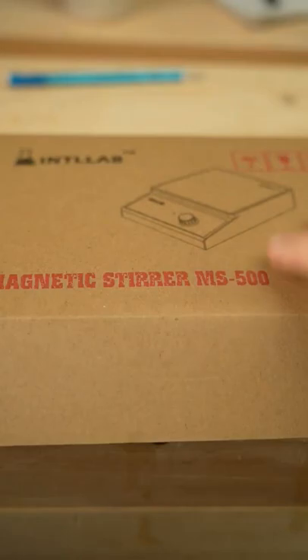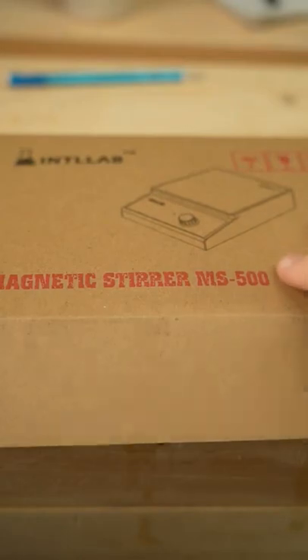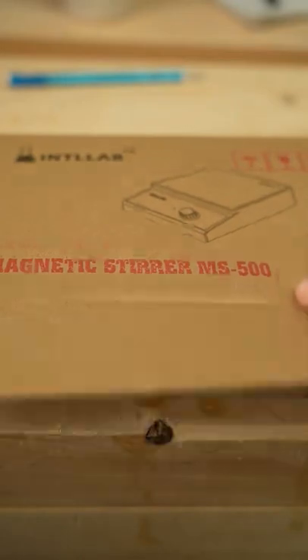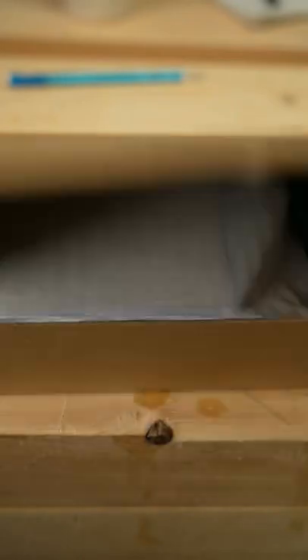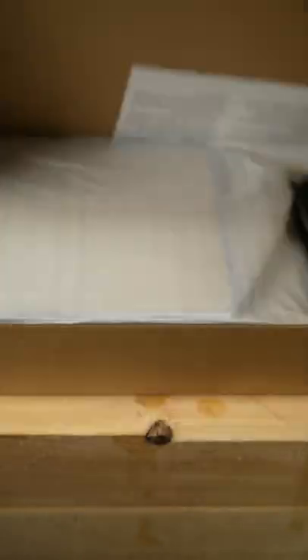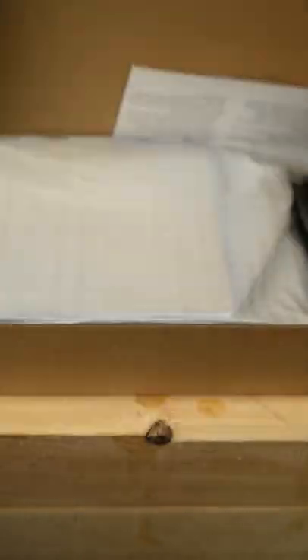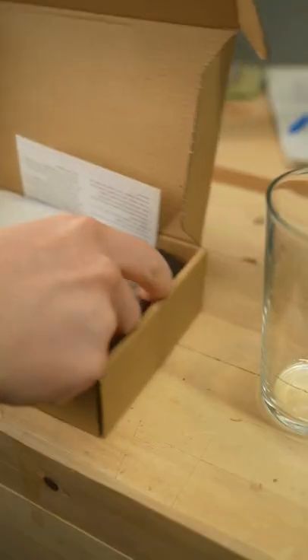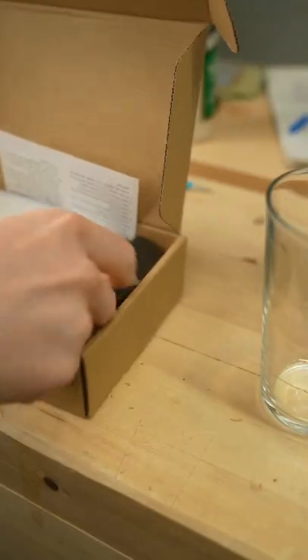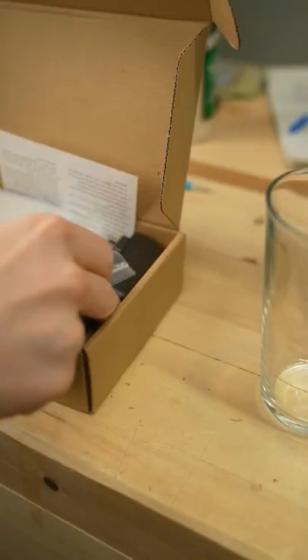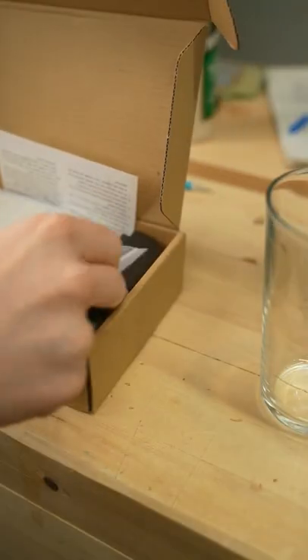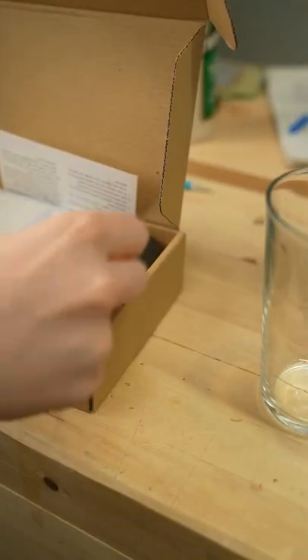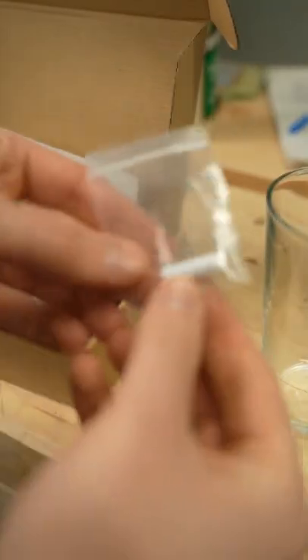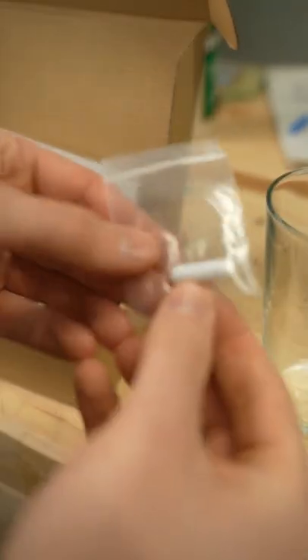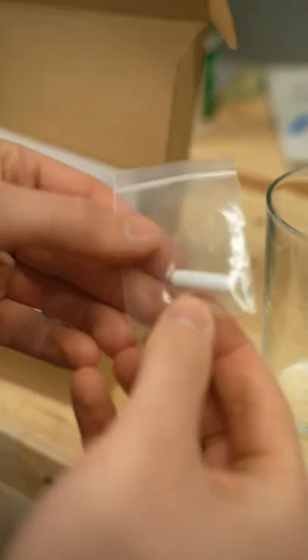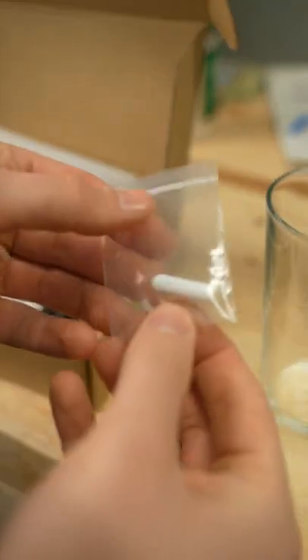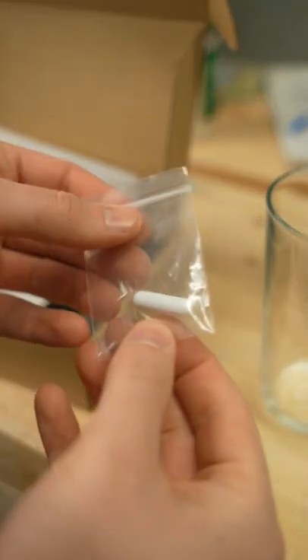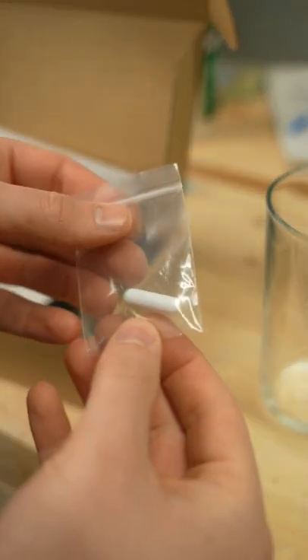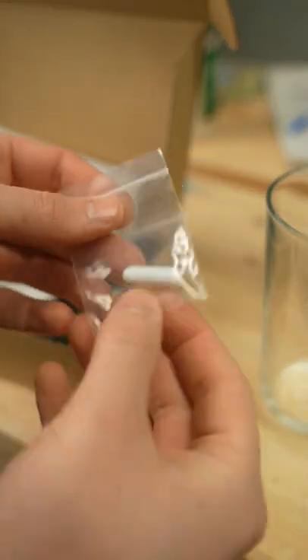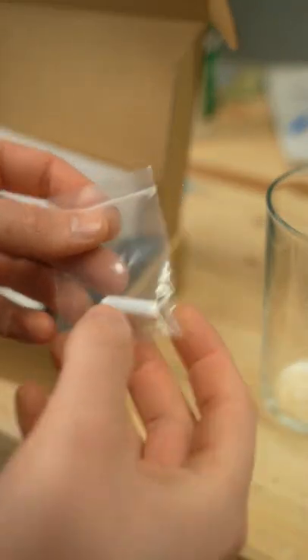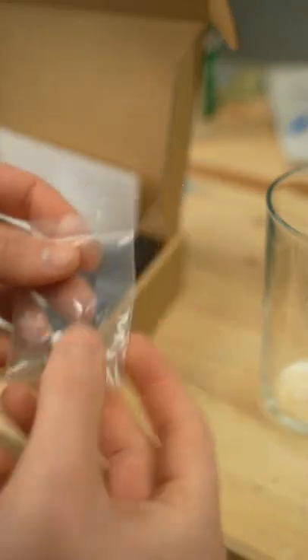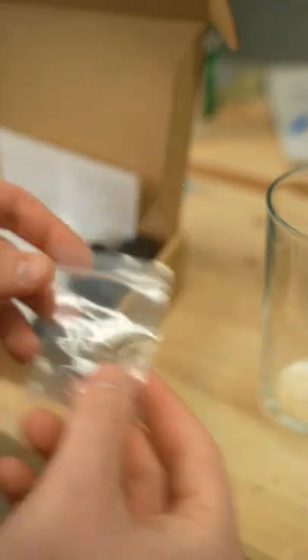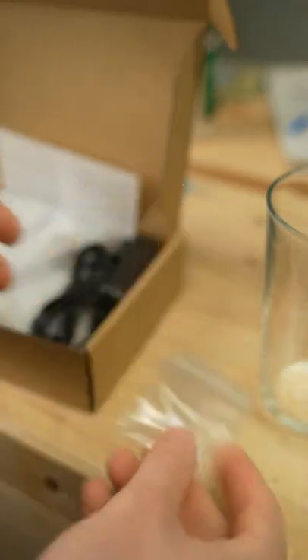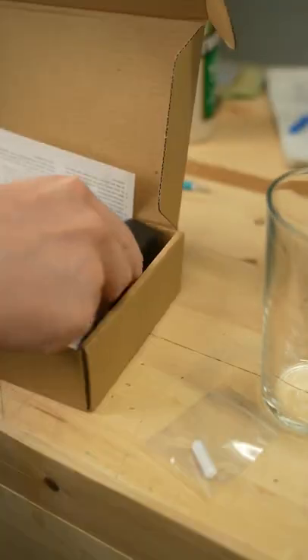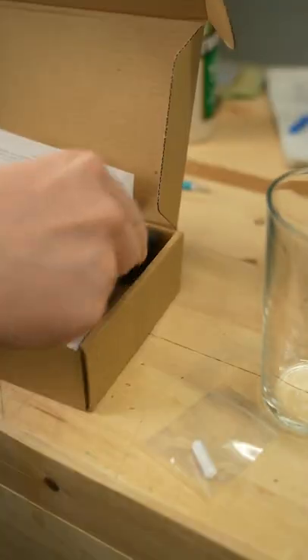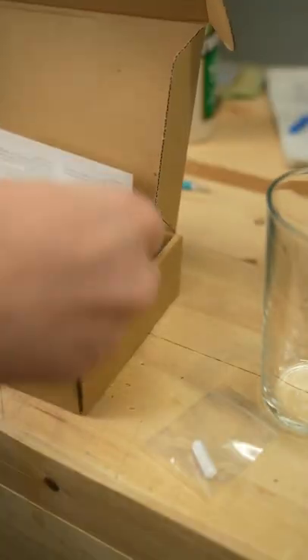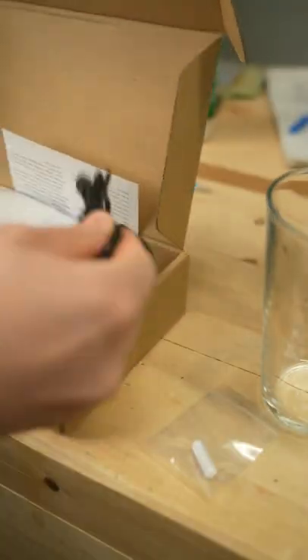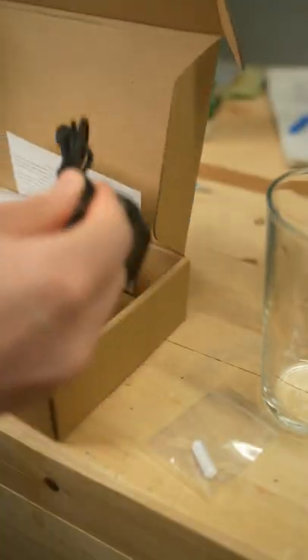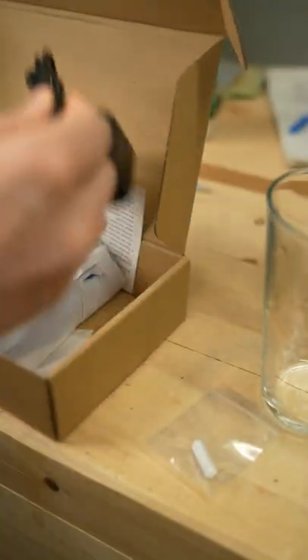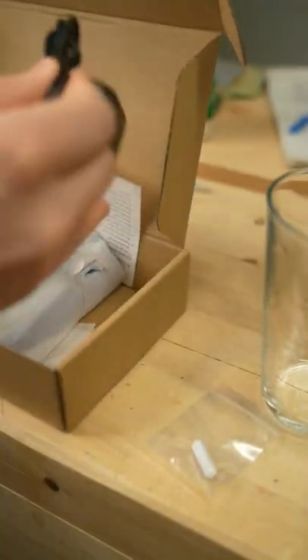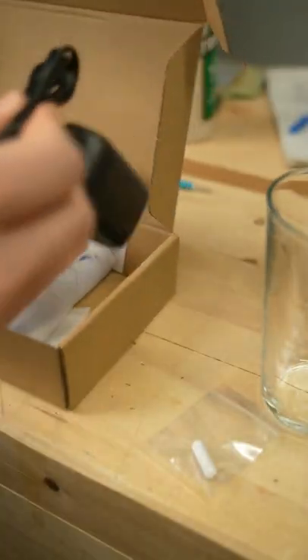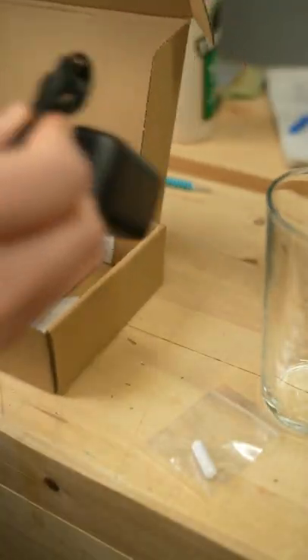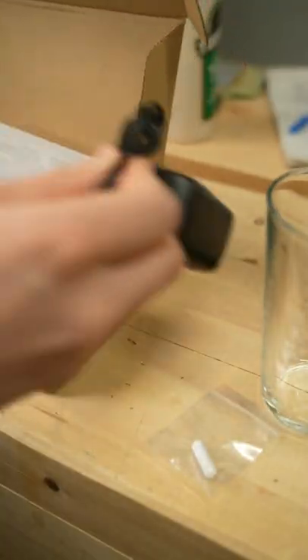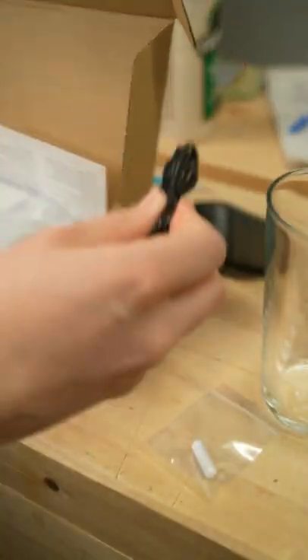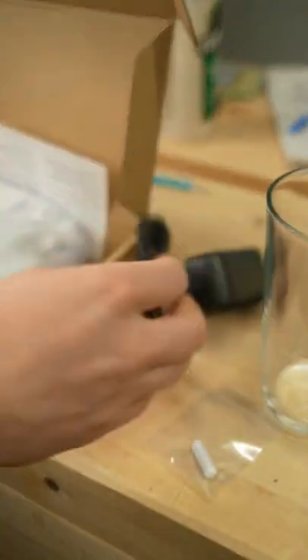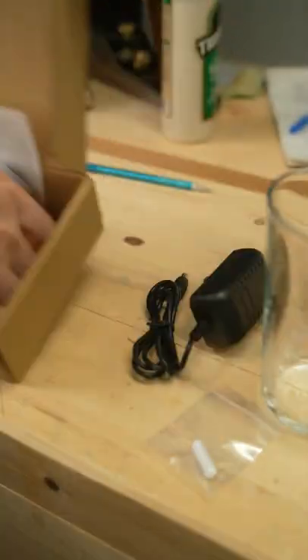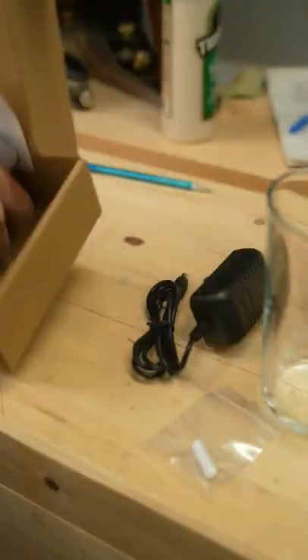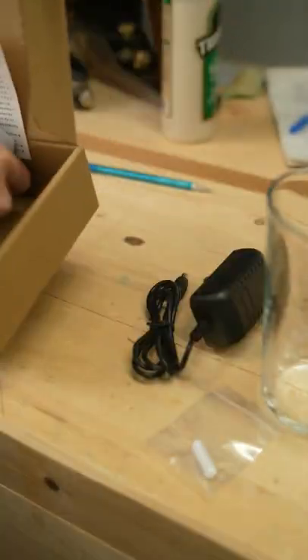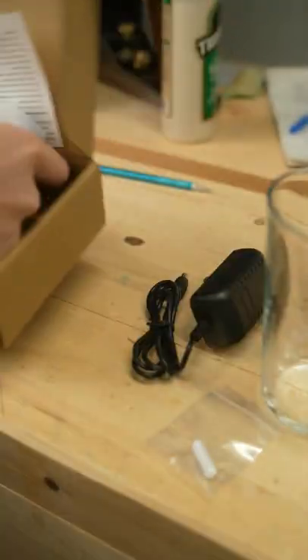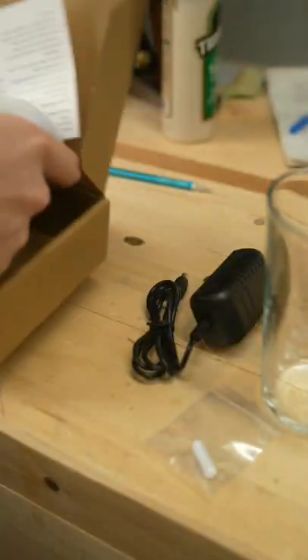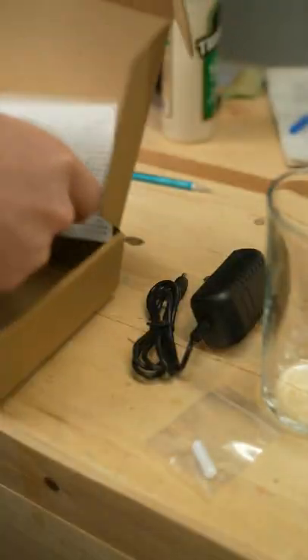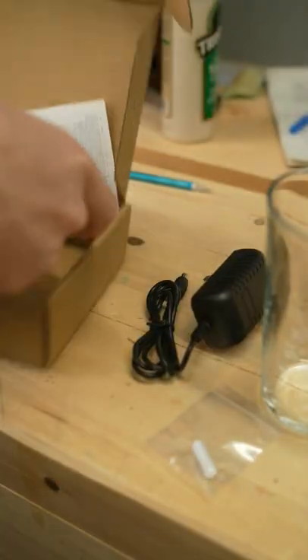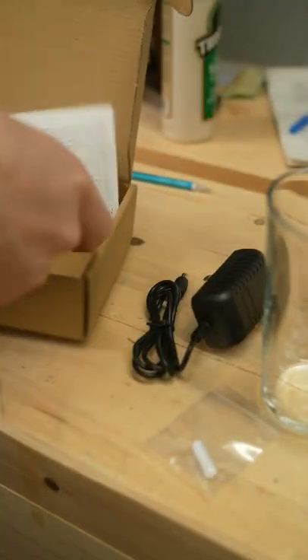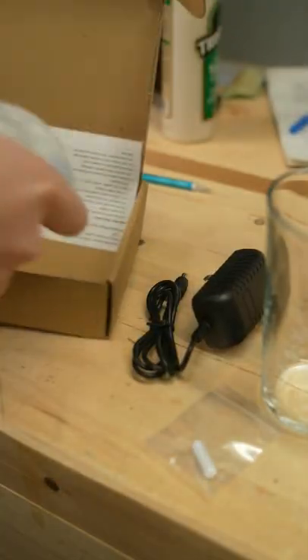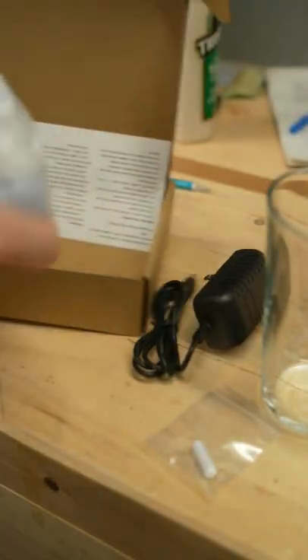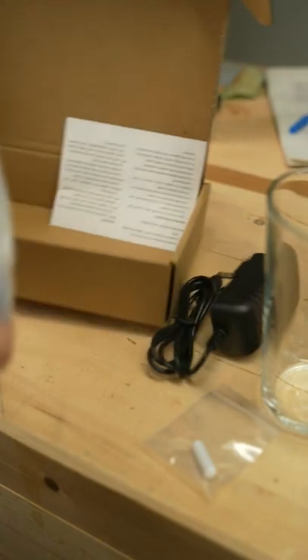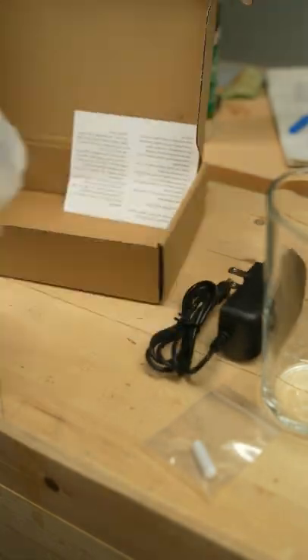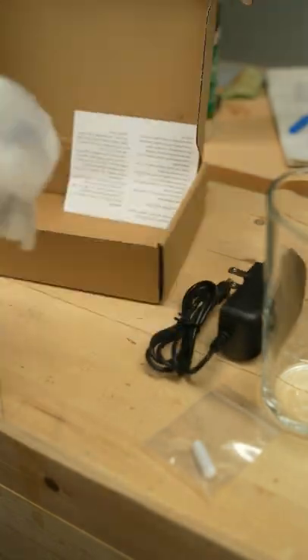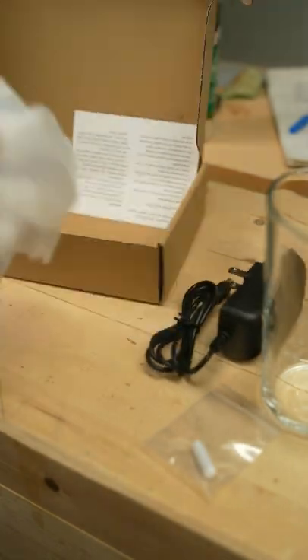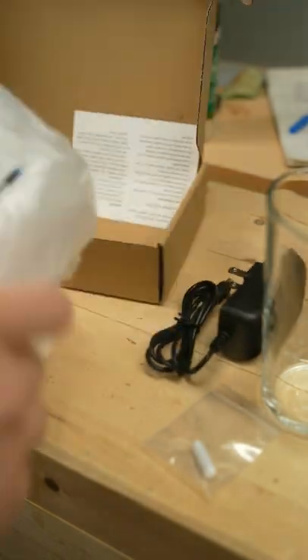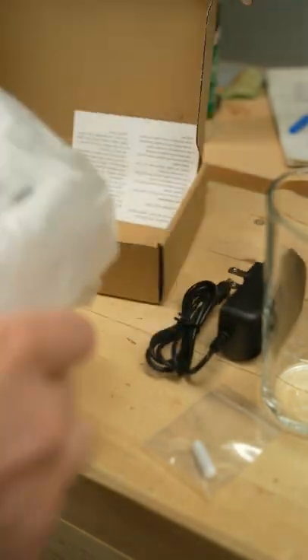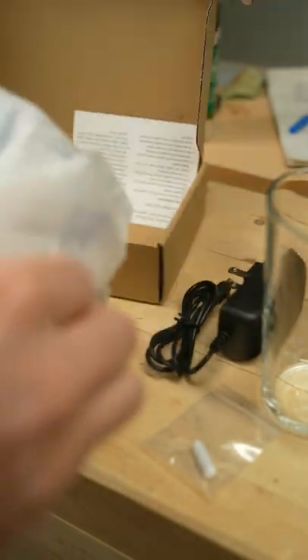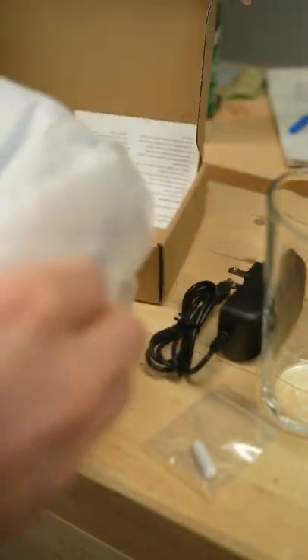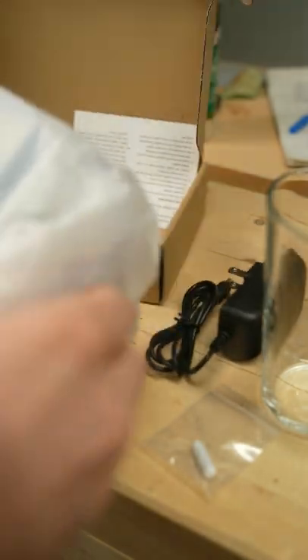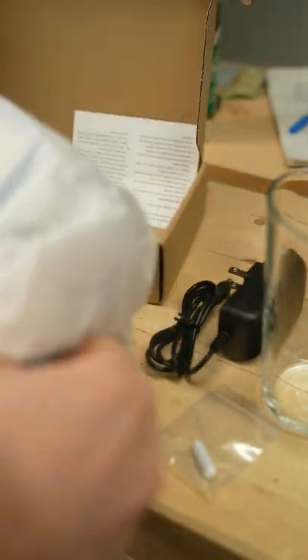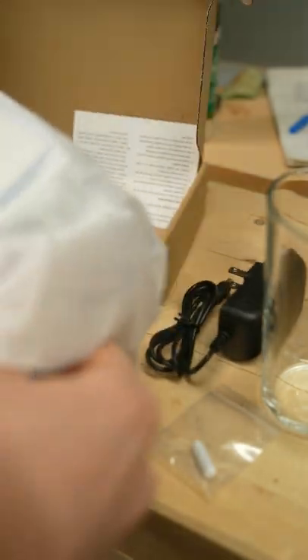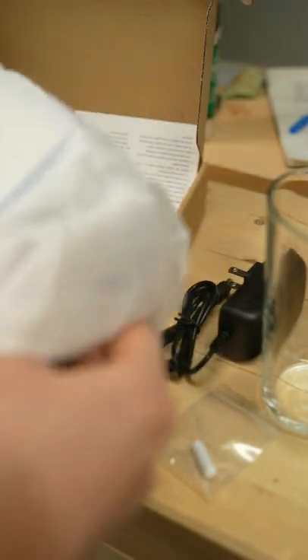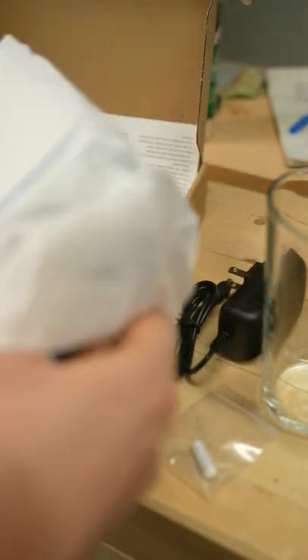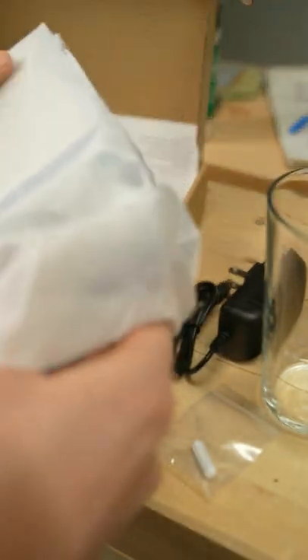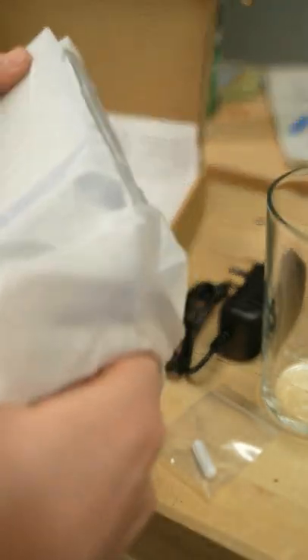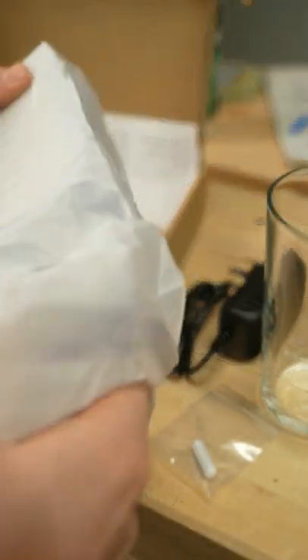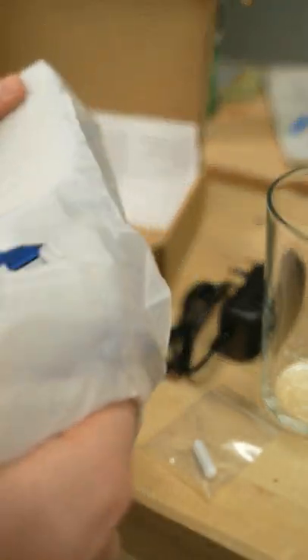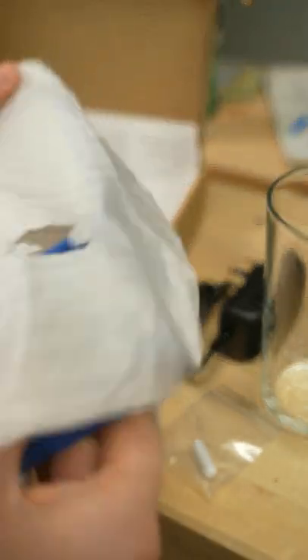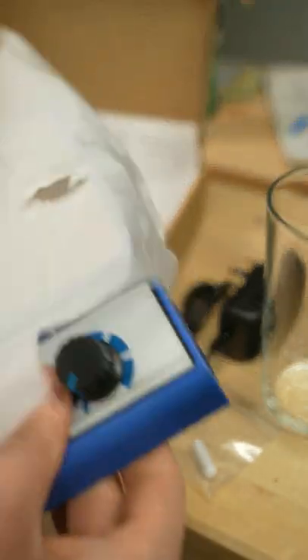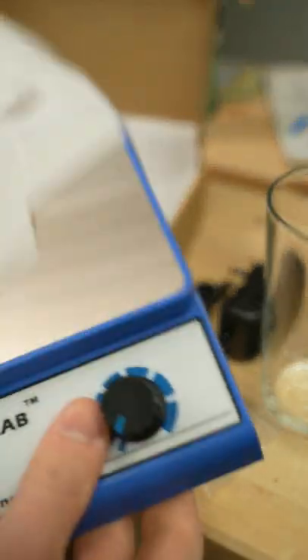This is a magnetic stirrer and this is a pill you don't want to take. Apparently this is the best way to mix up woodworking finishes, so let's give it a try.